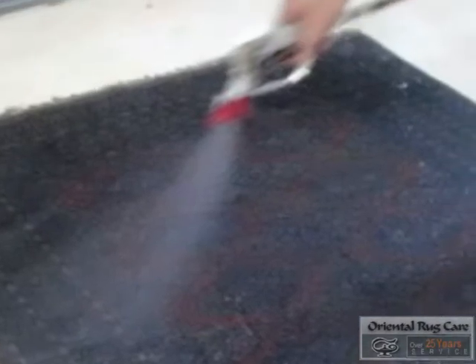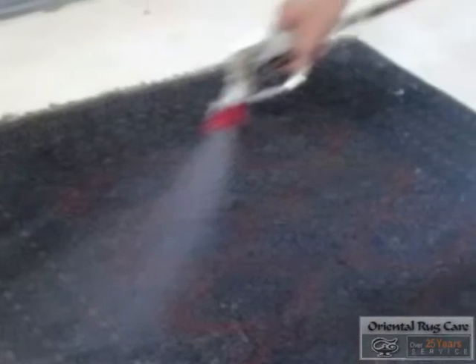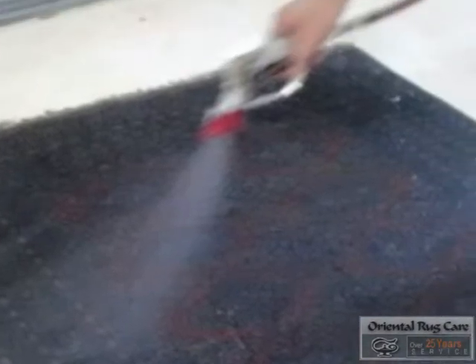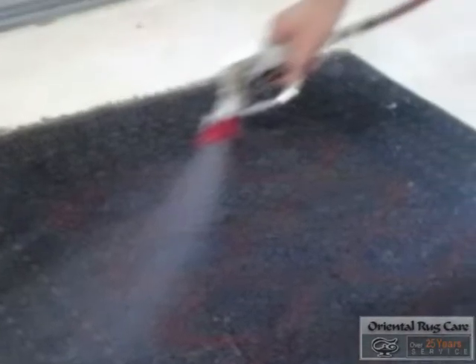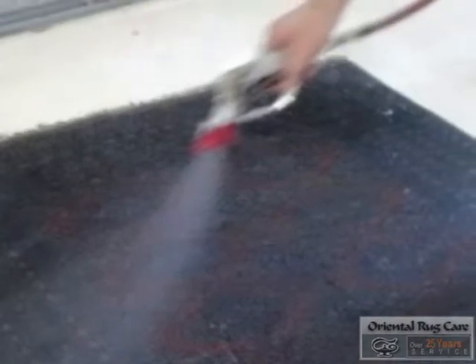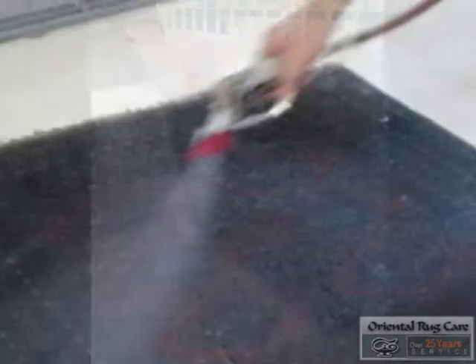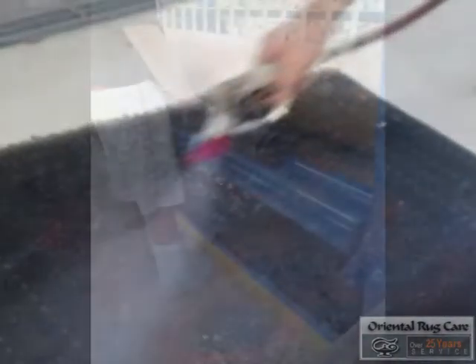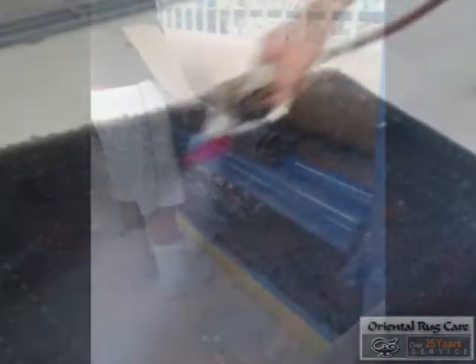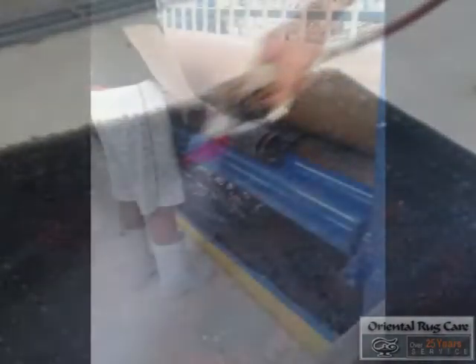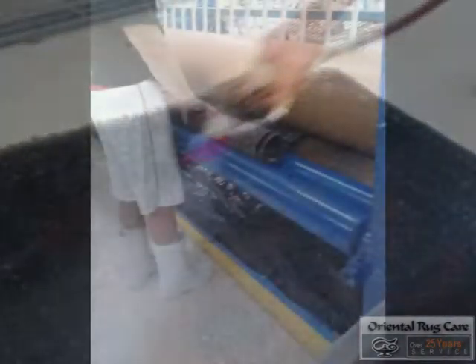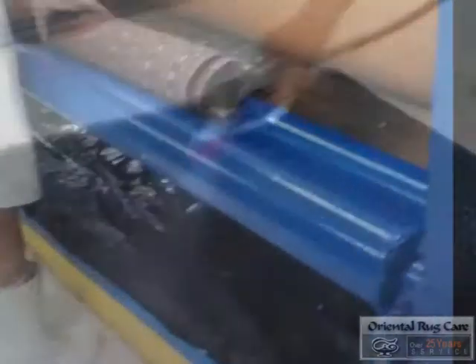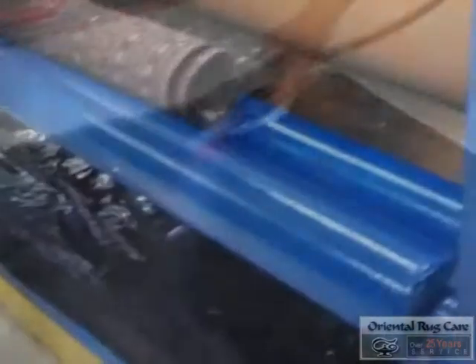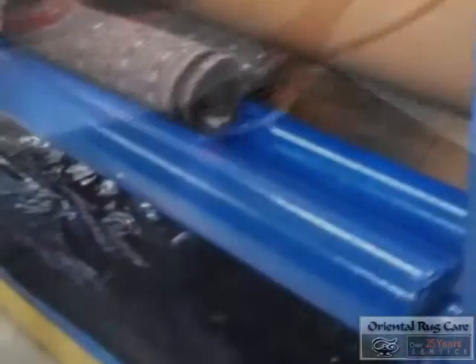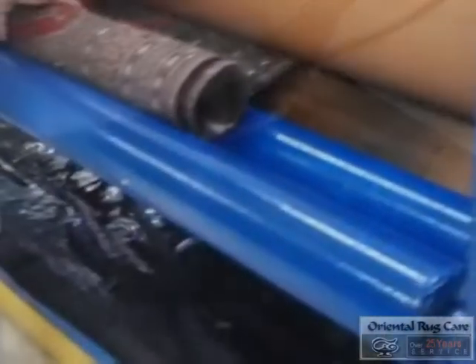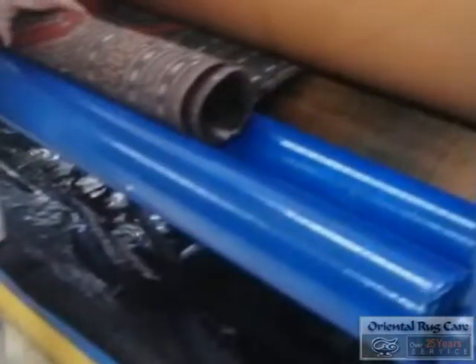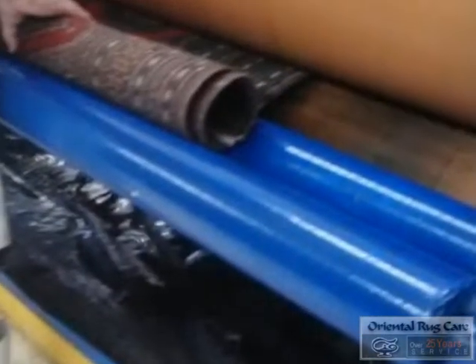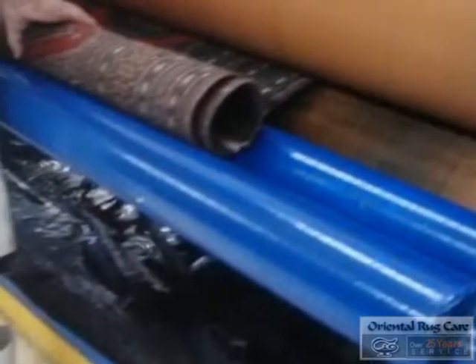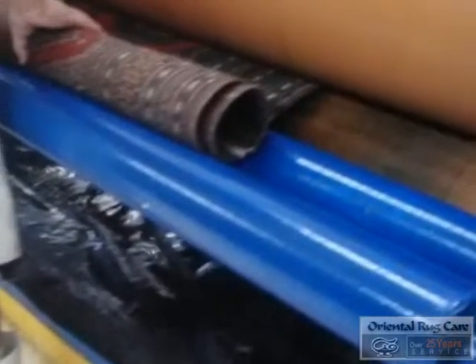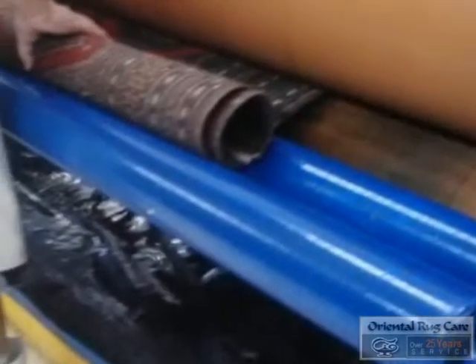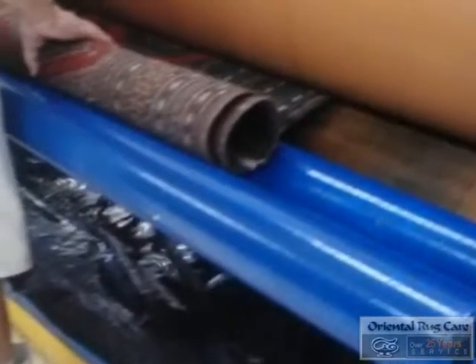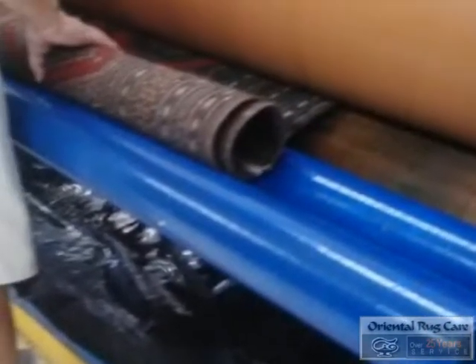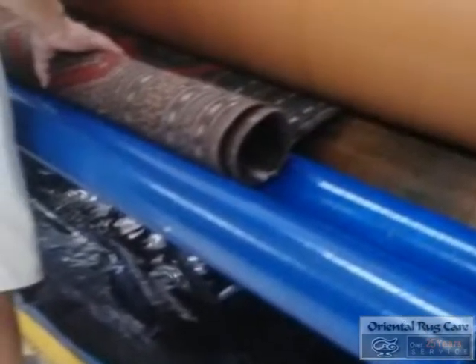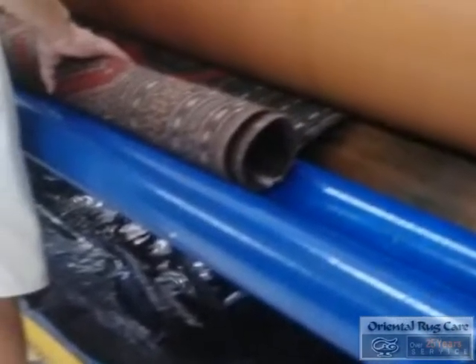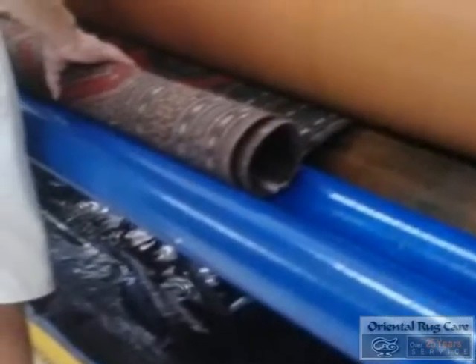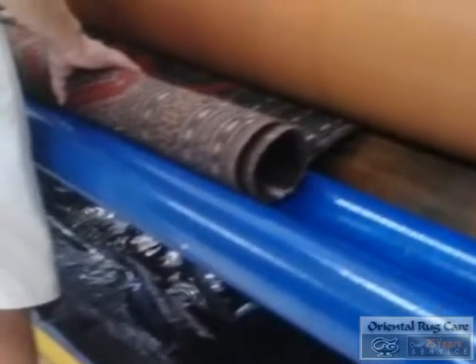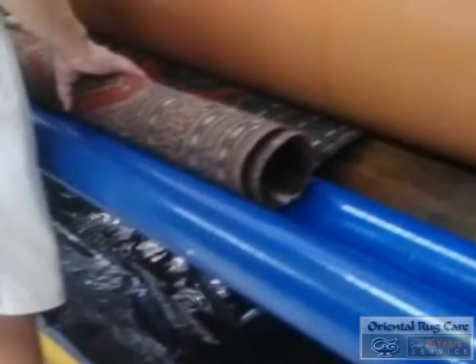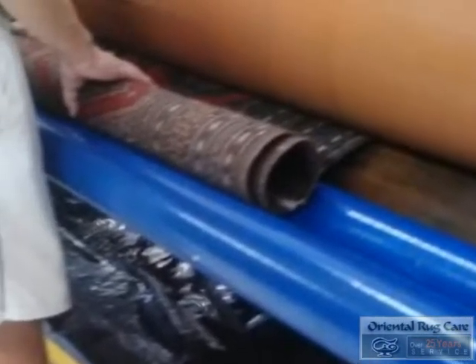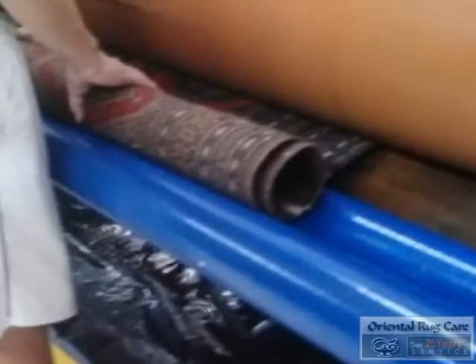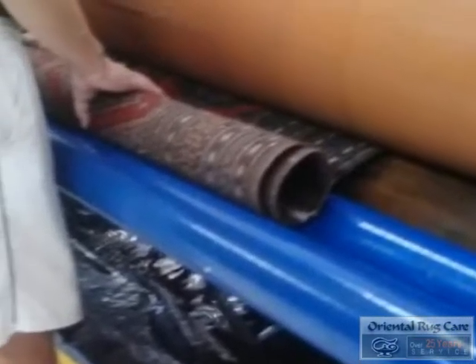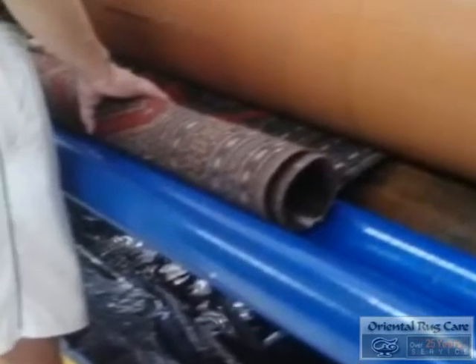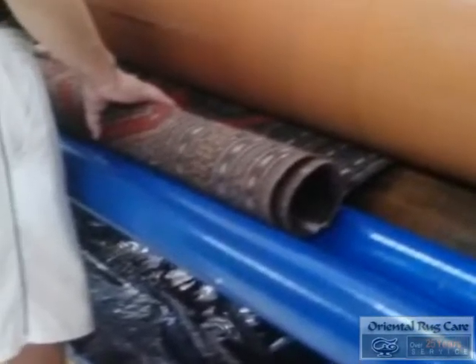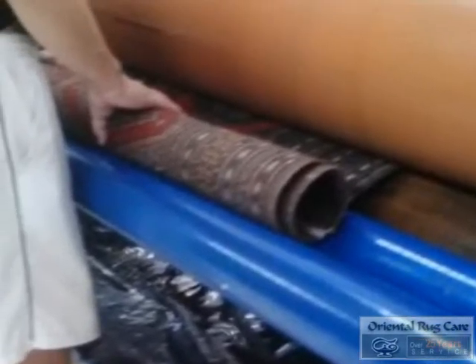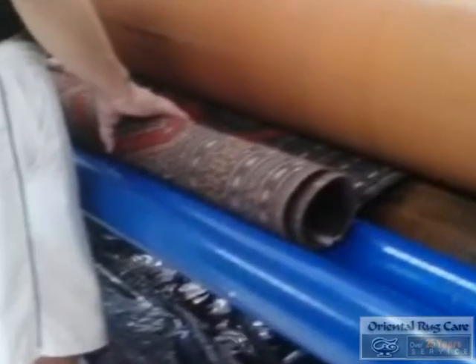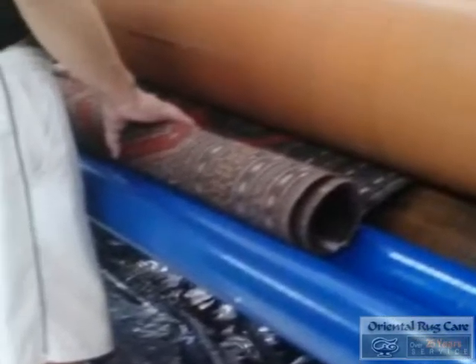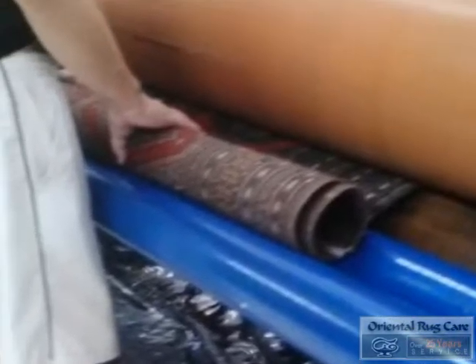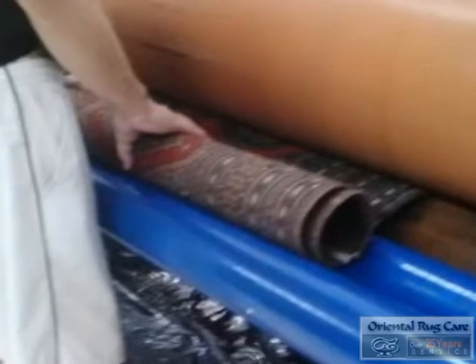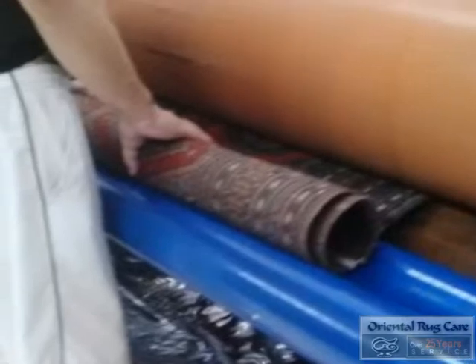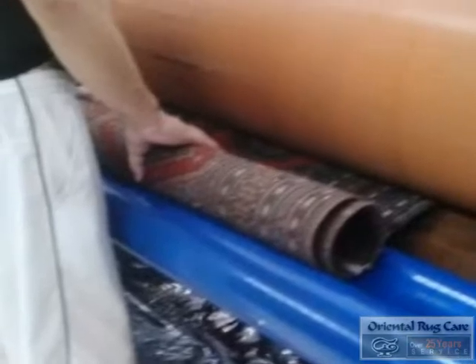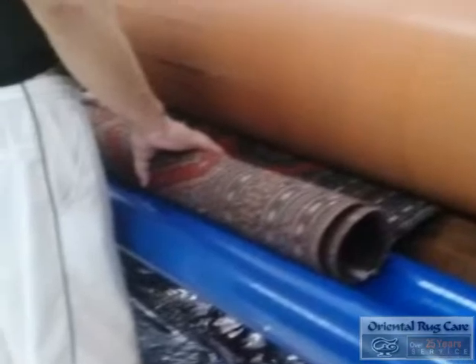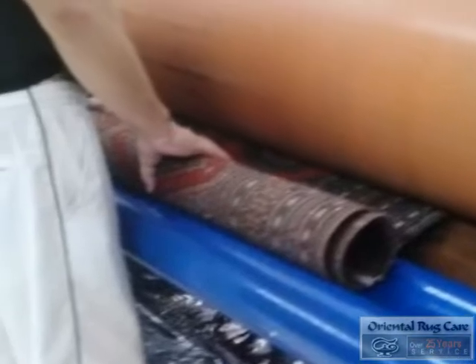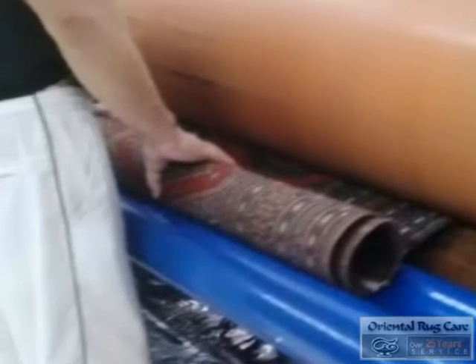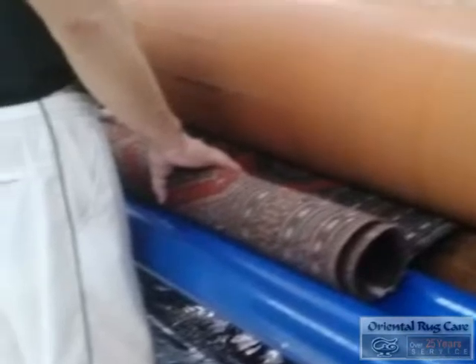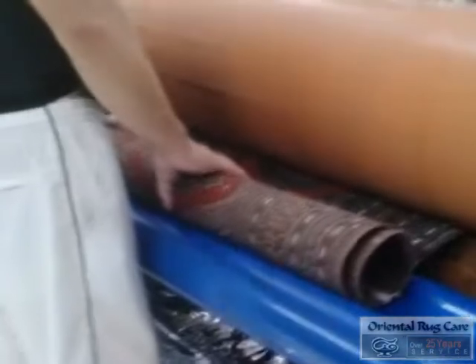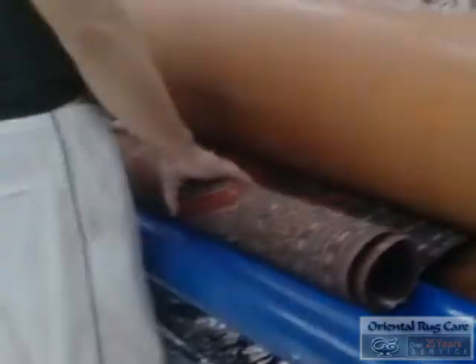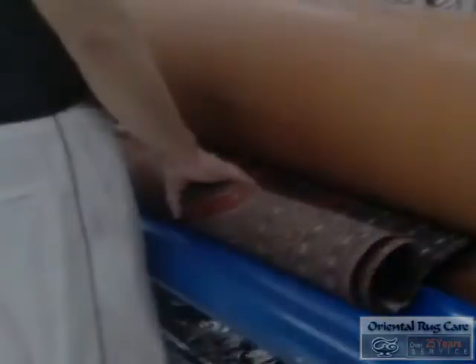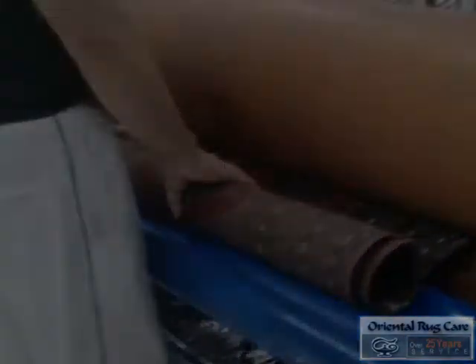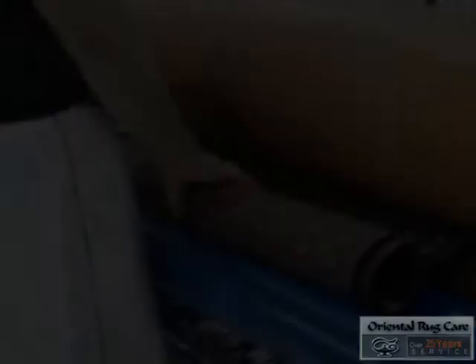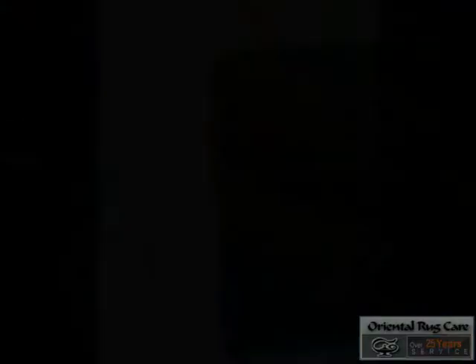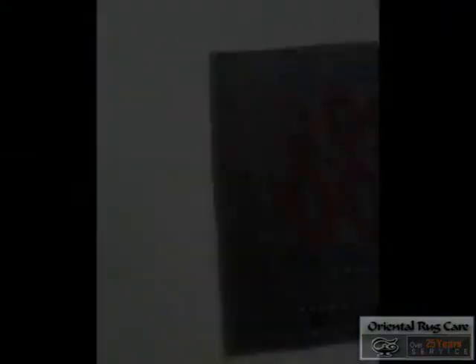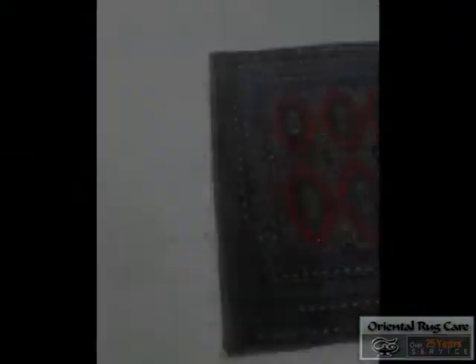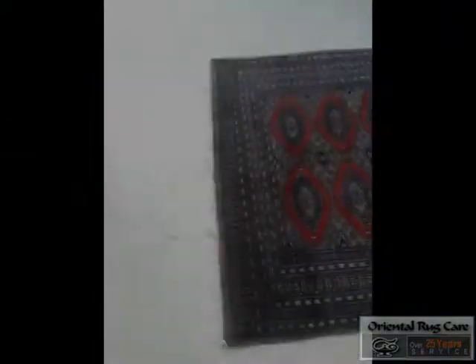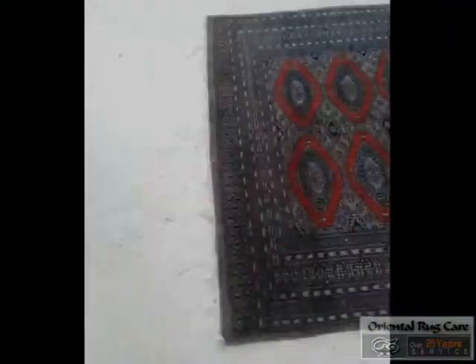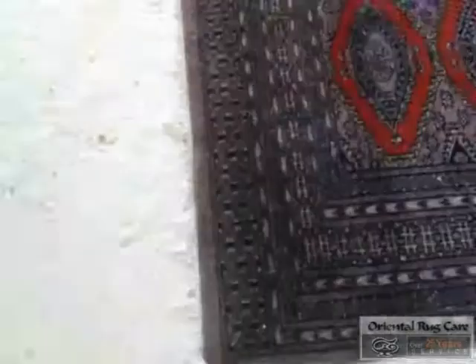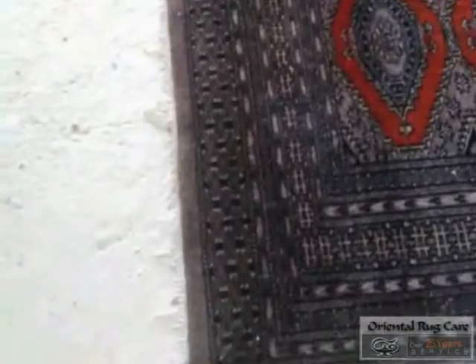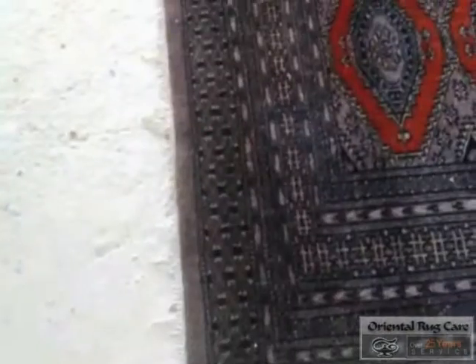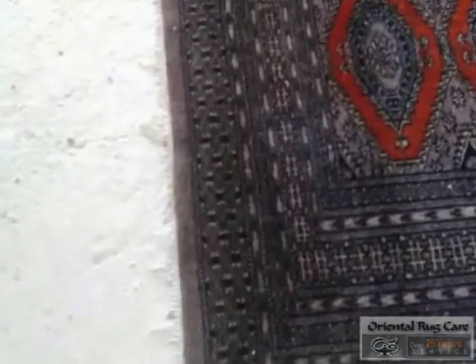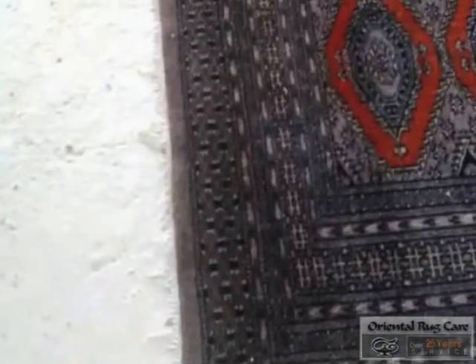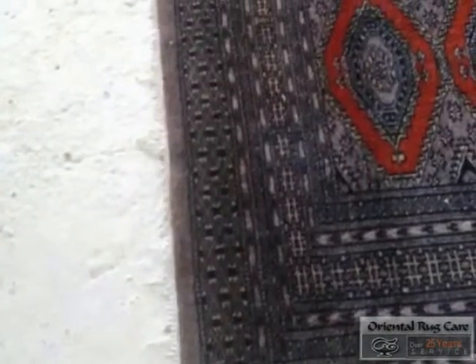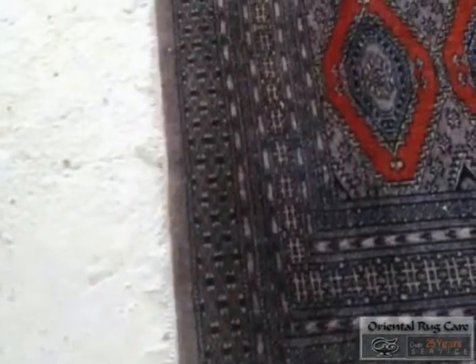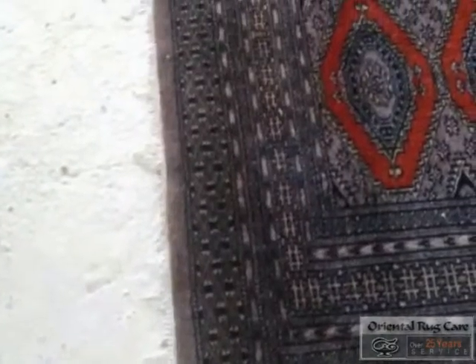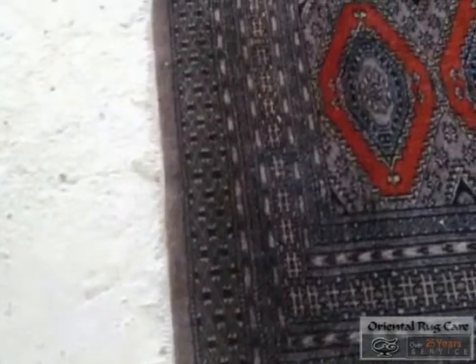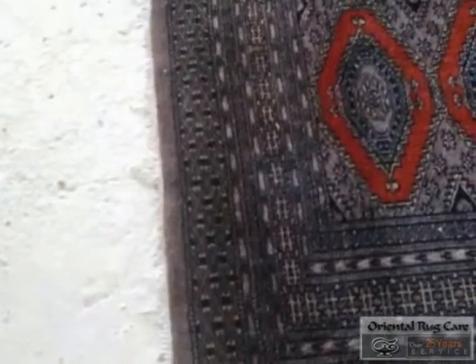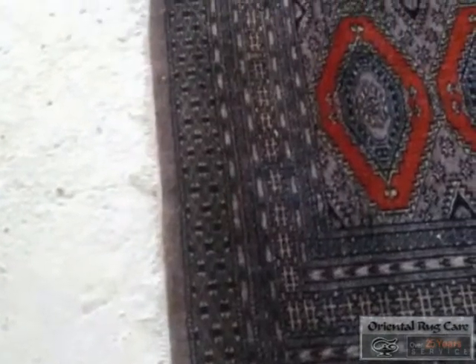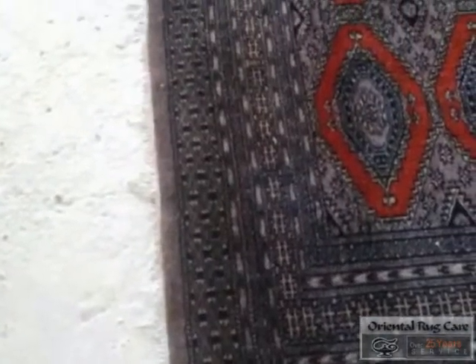Going through a wringer and centrifuge next. Our rugs are always soft and fluffy here at Oriental Rug Care.